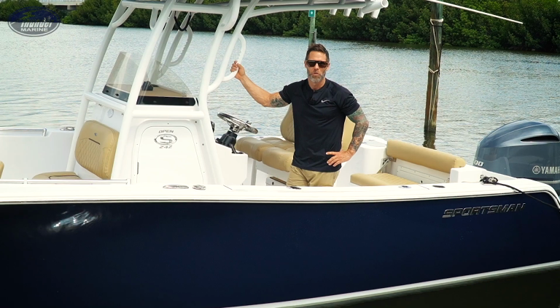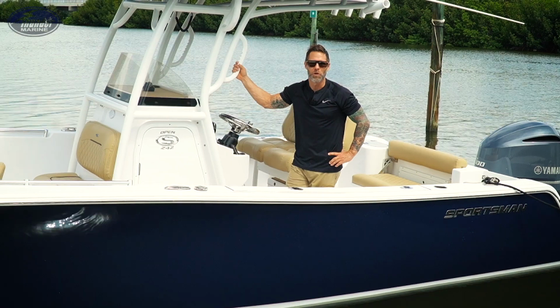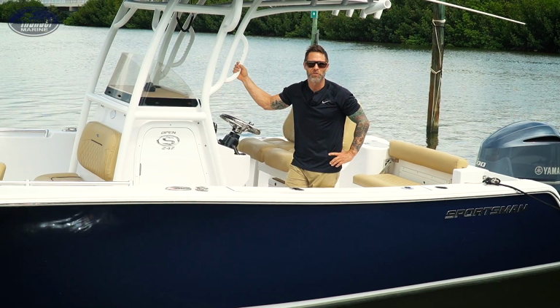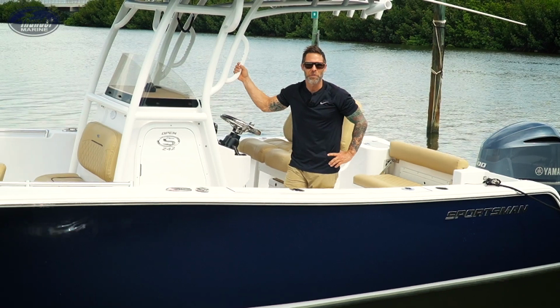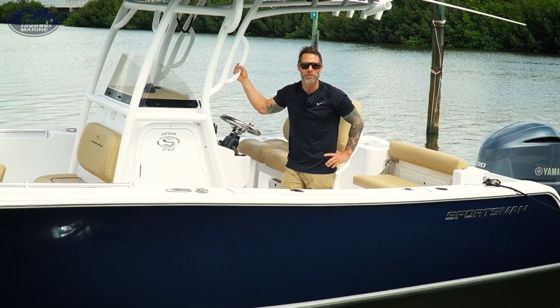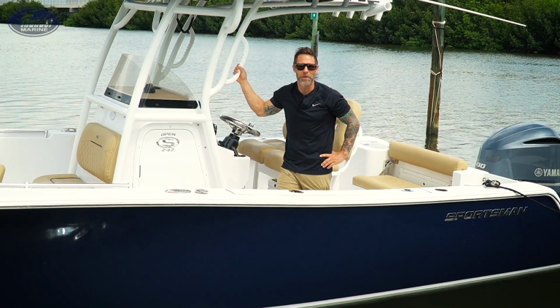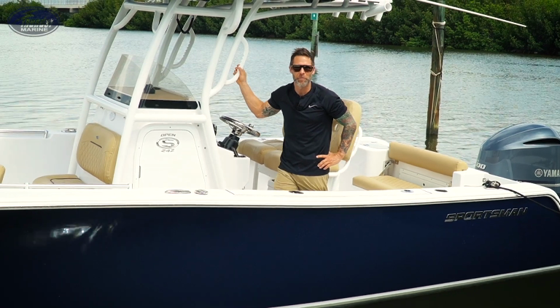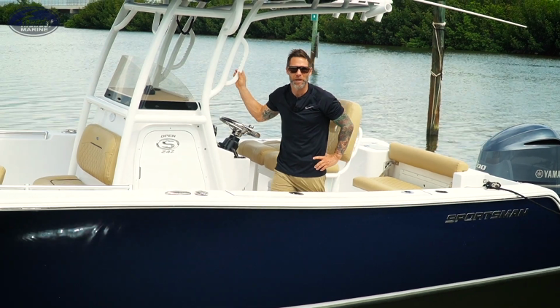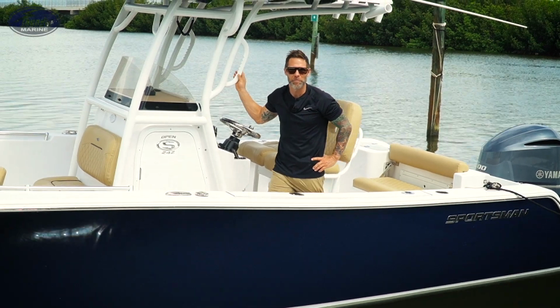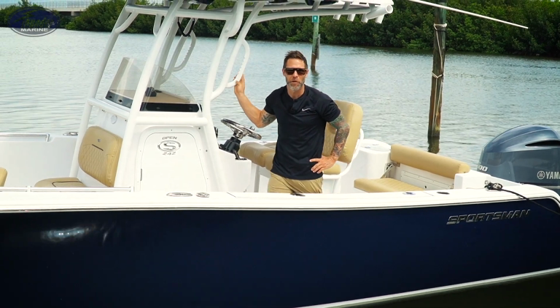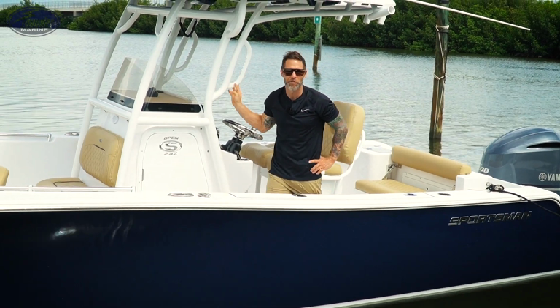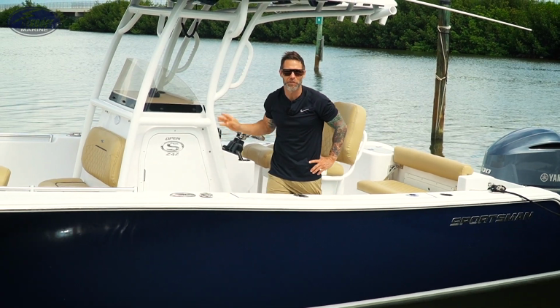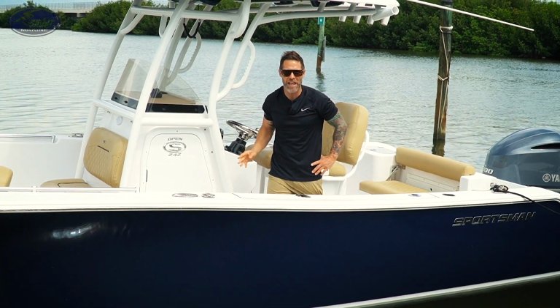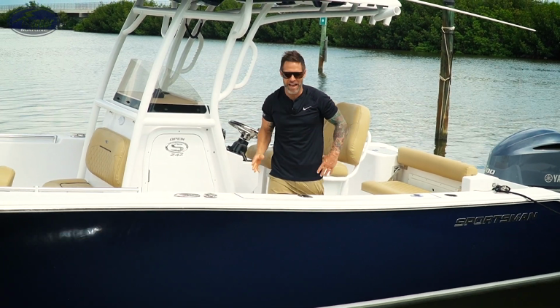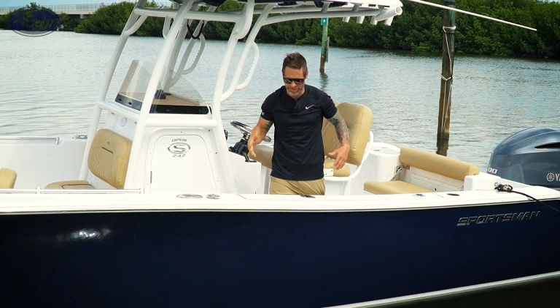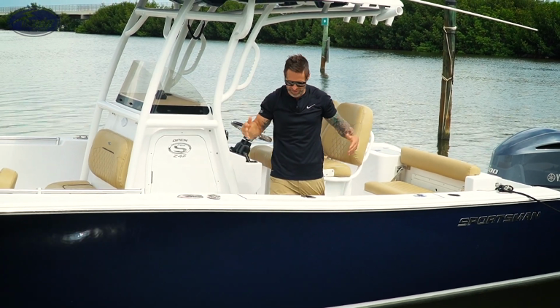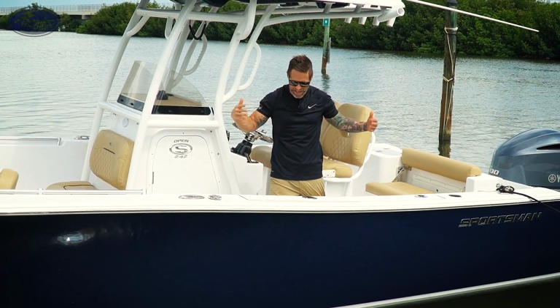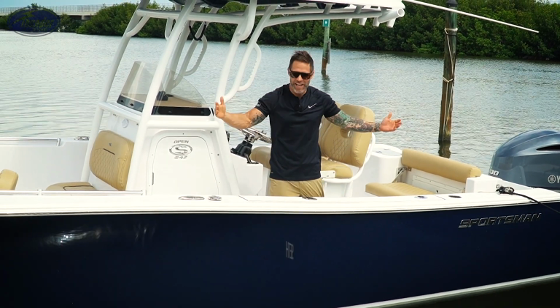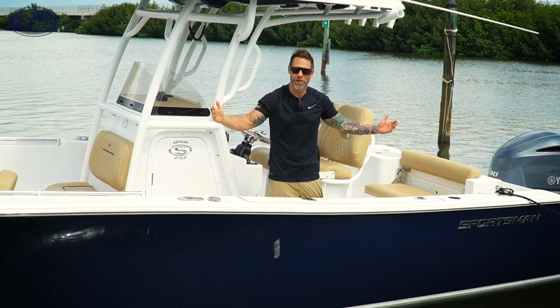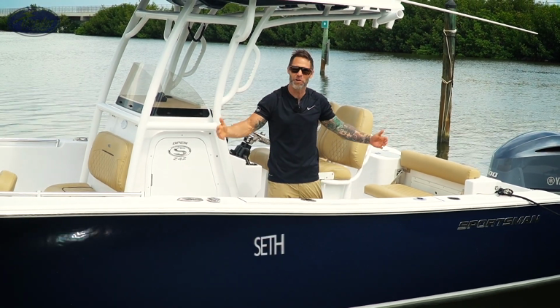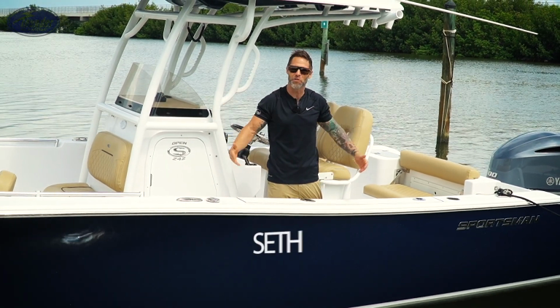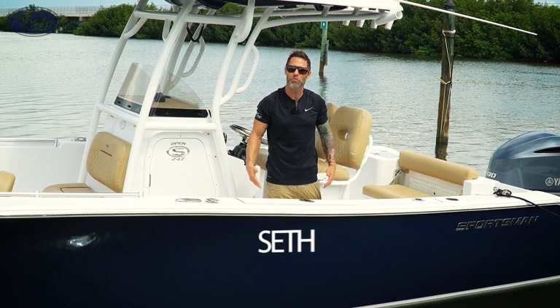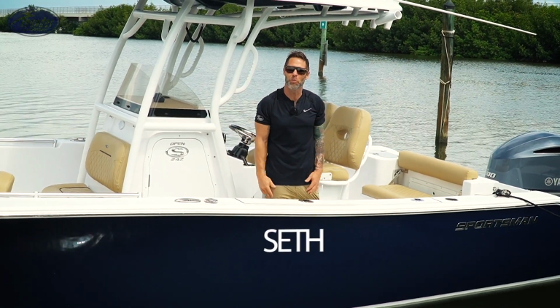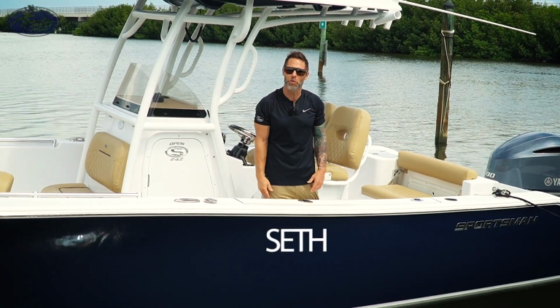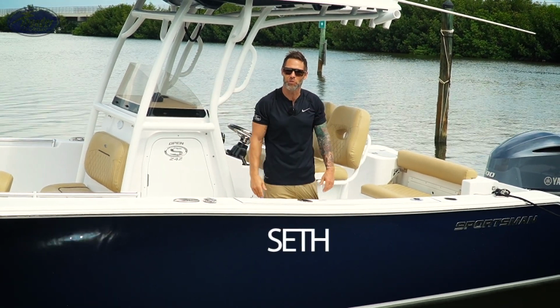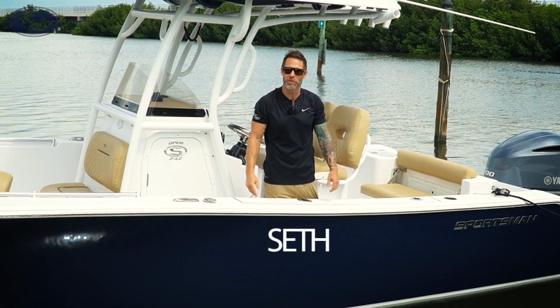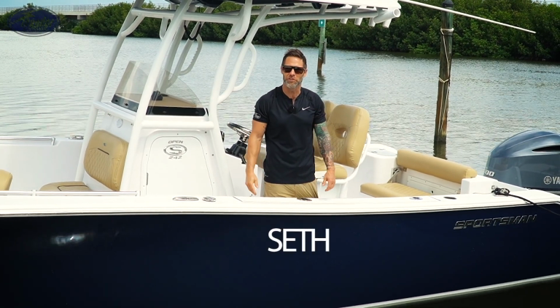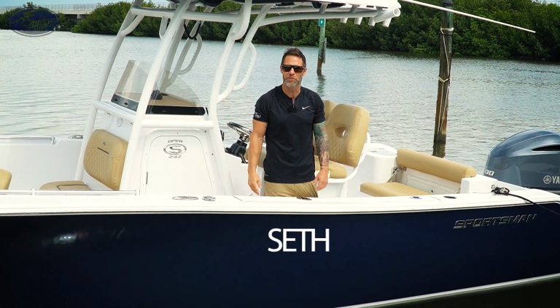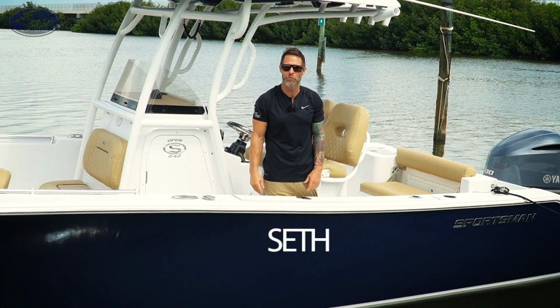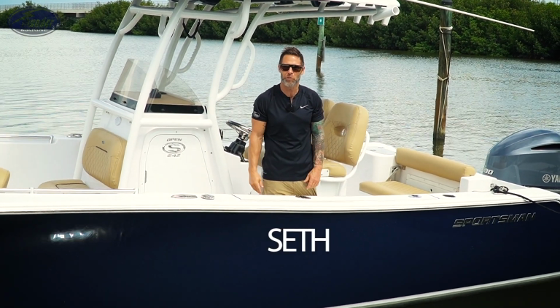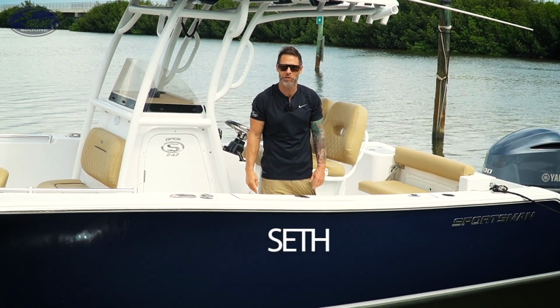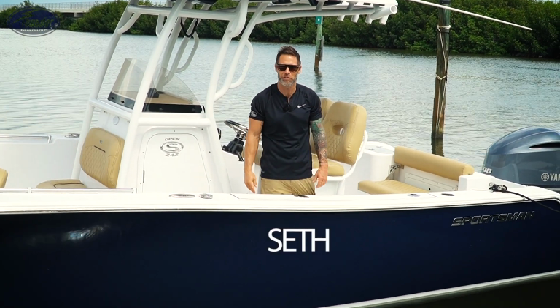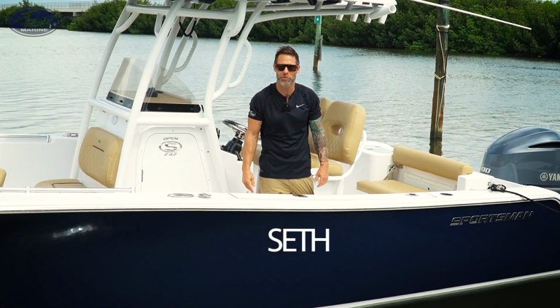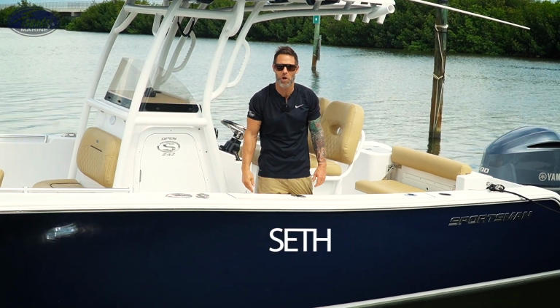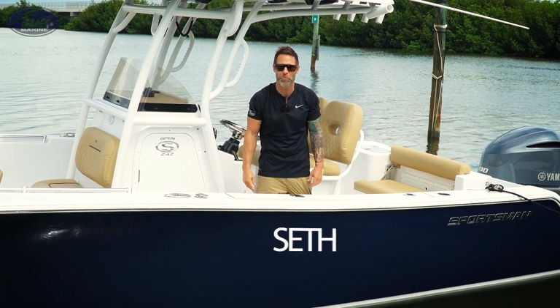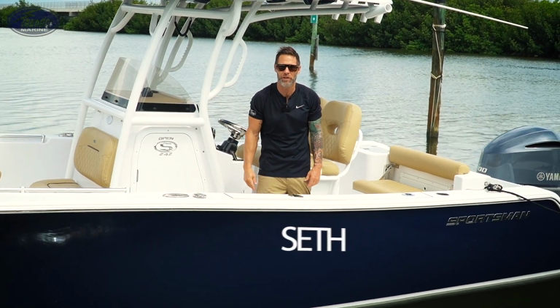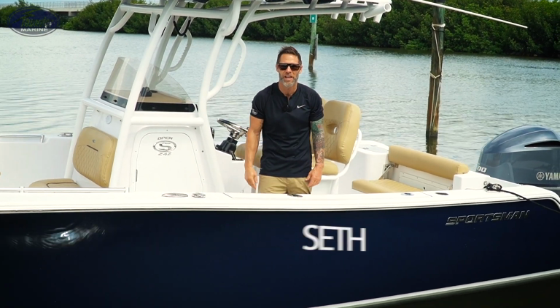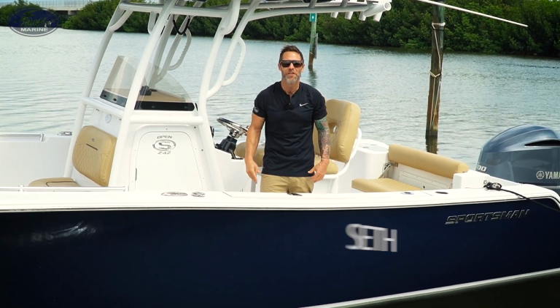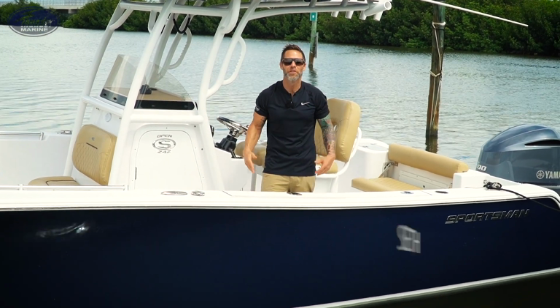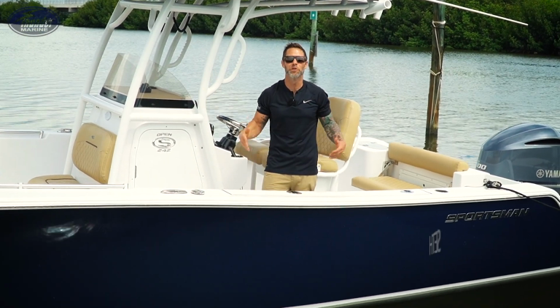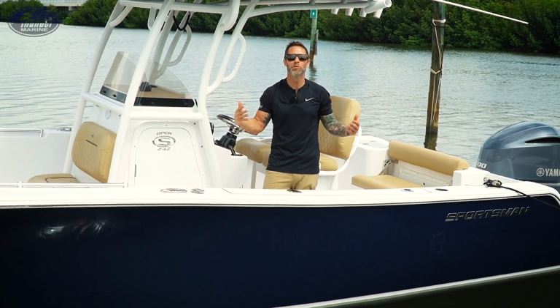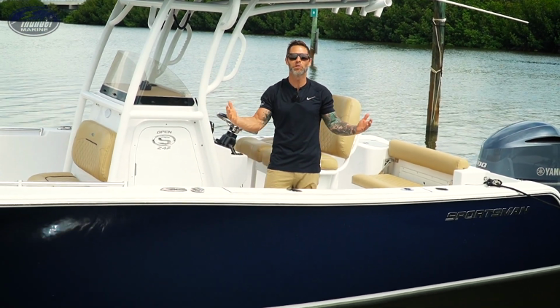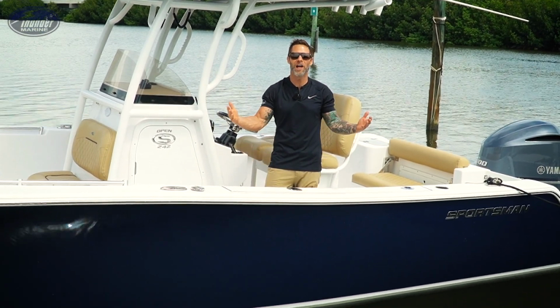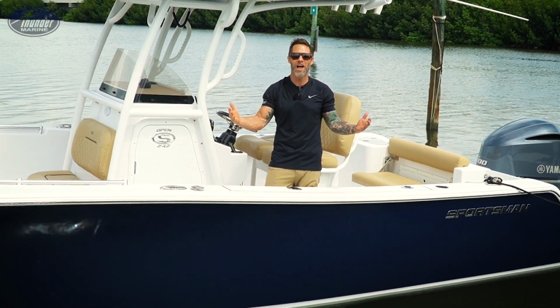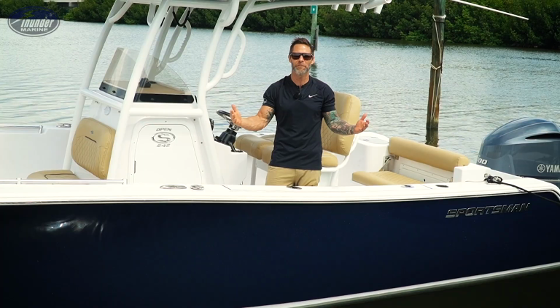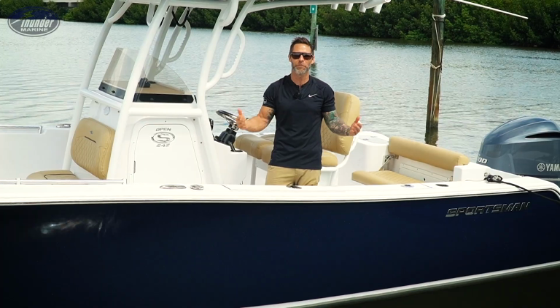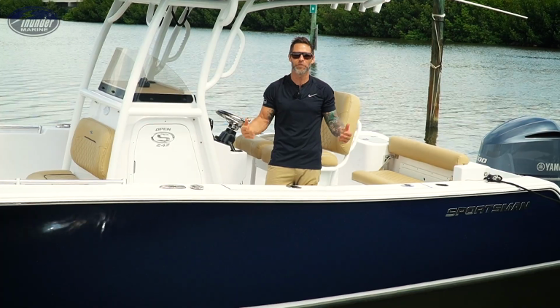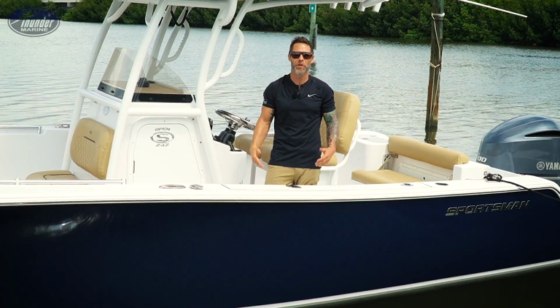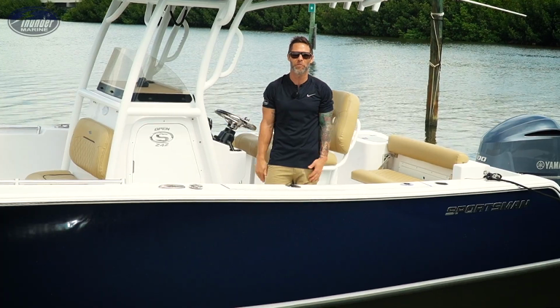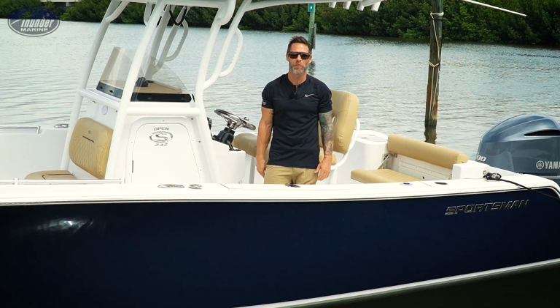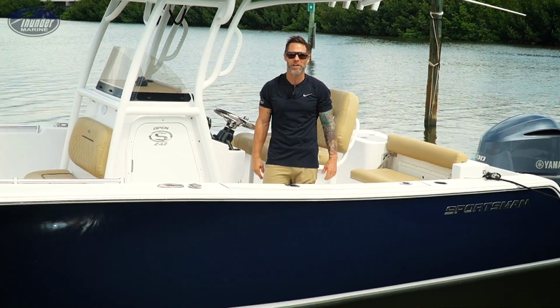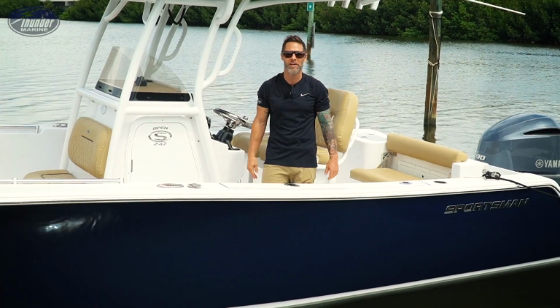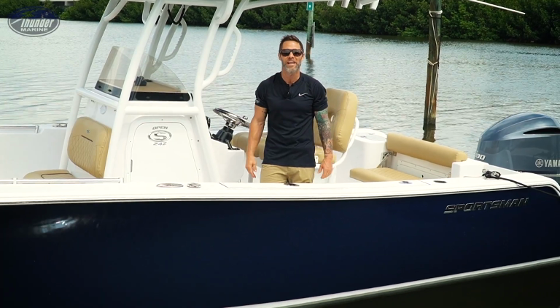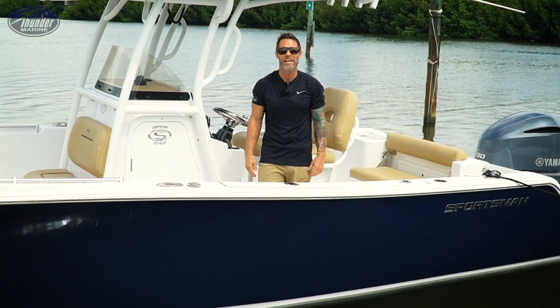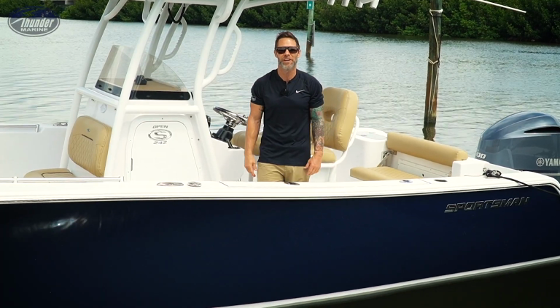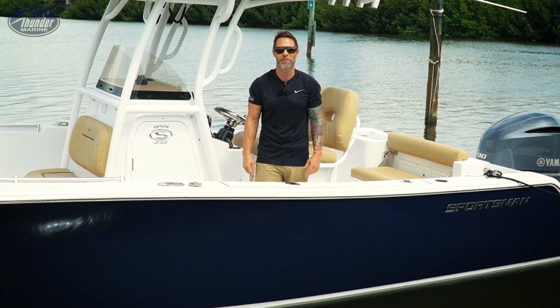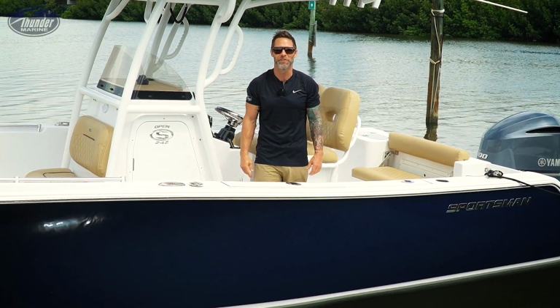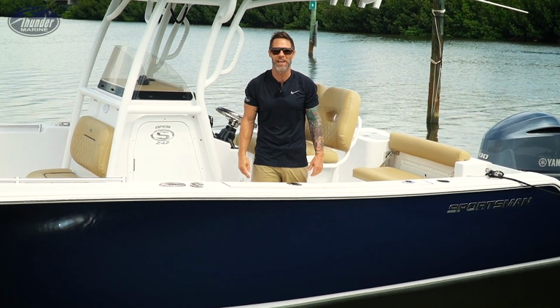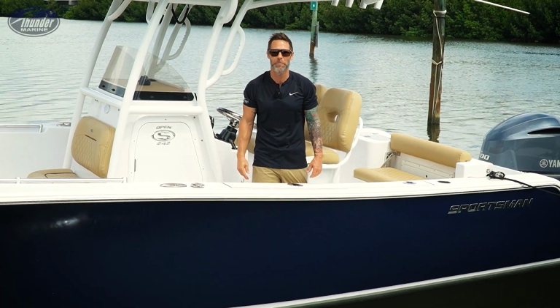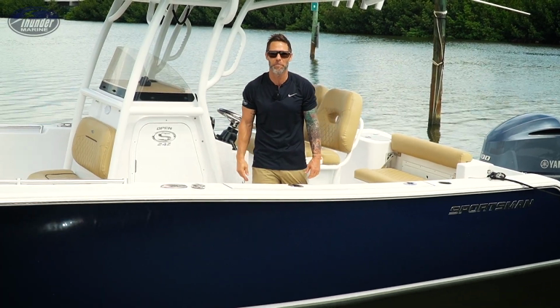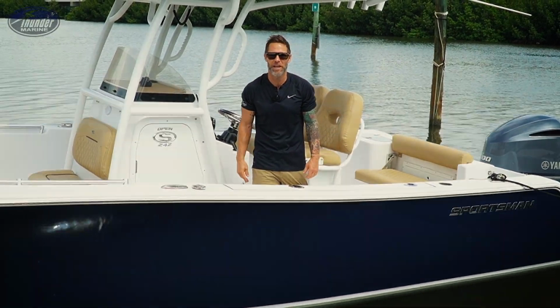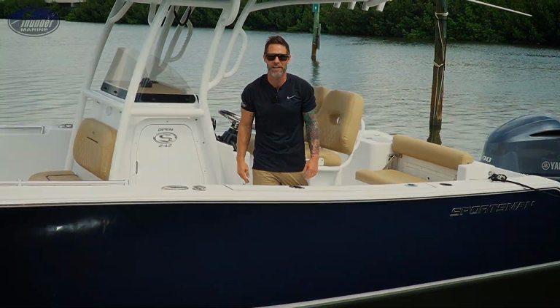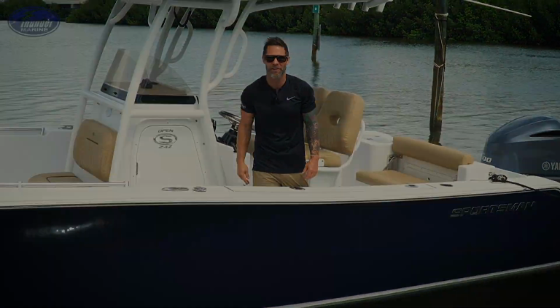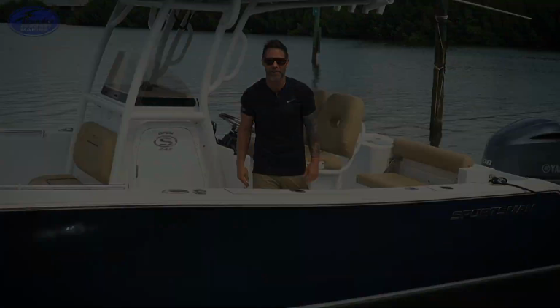What's up Tampa Bay boating fanatics! Here on a Sportsman 242 Open, the new line for Thunder Marine here in the Tampa Bay area.